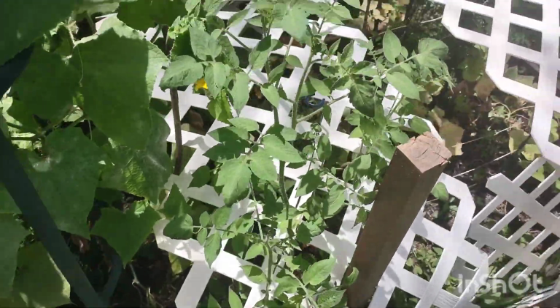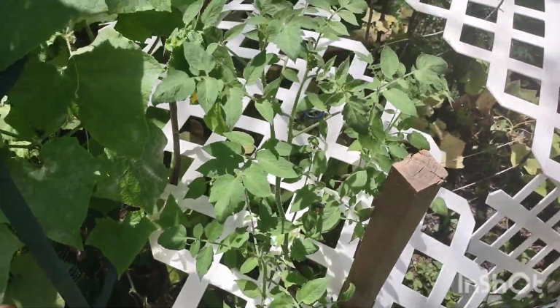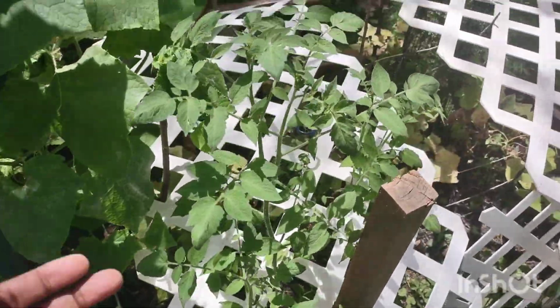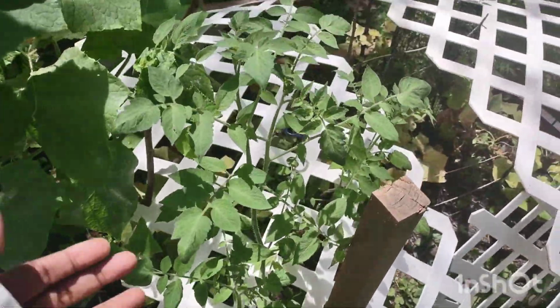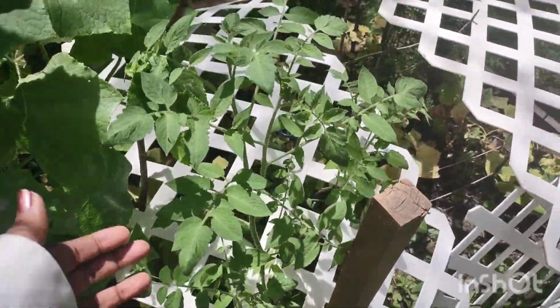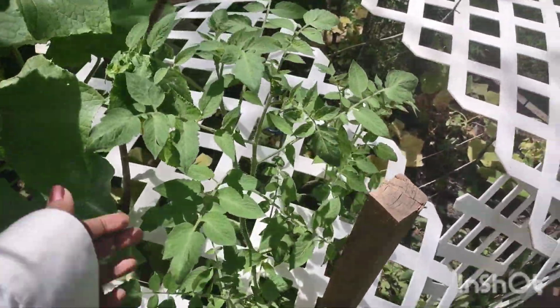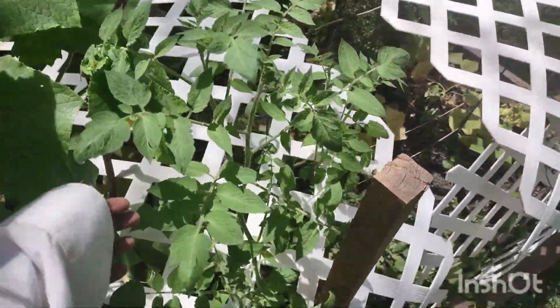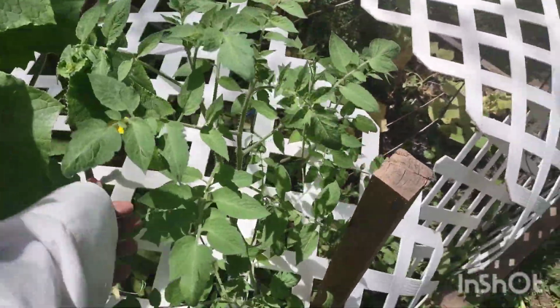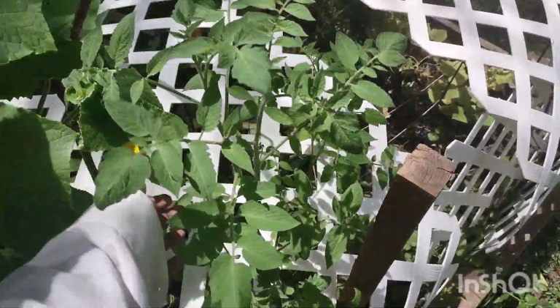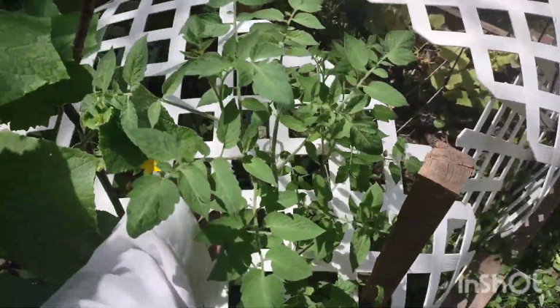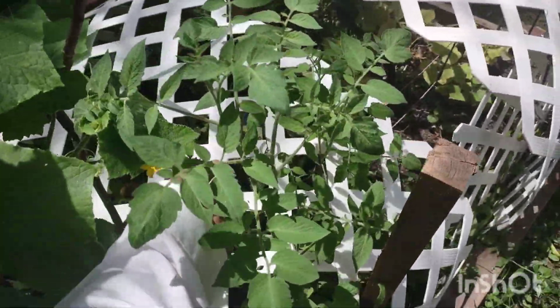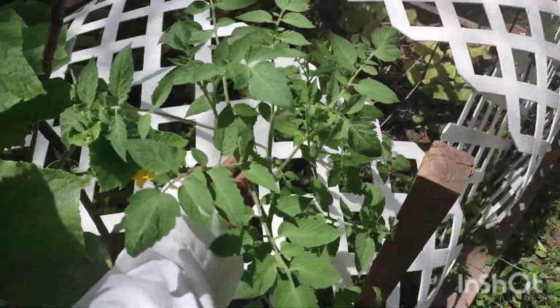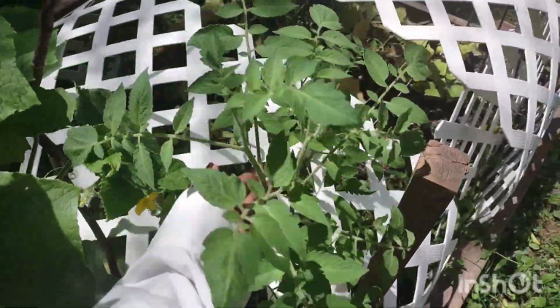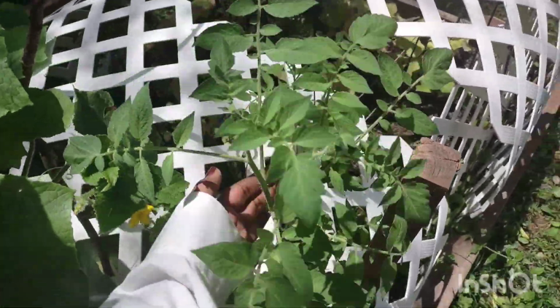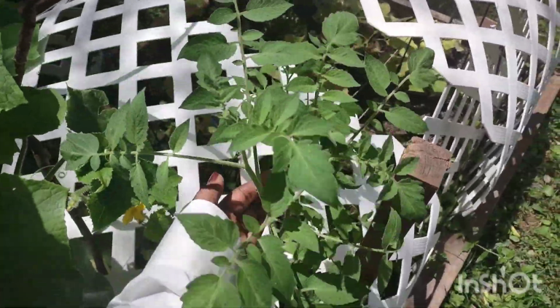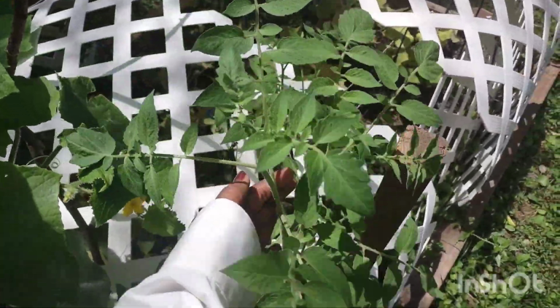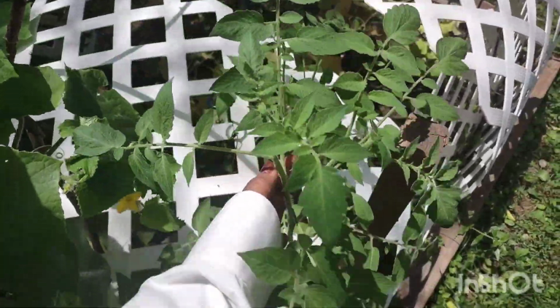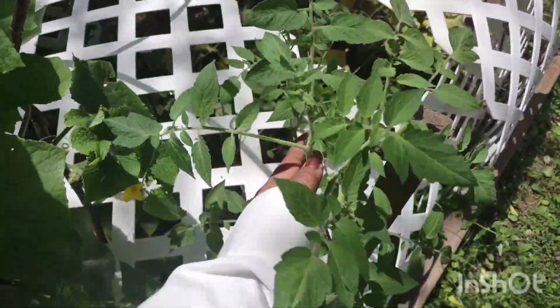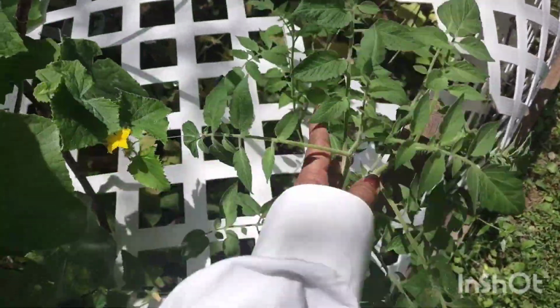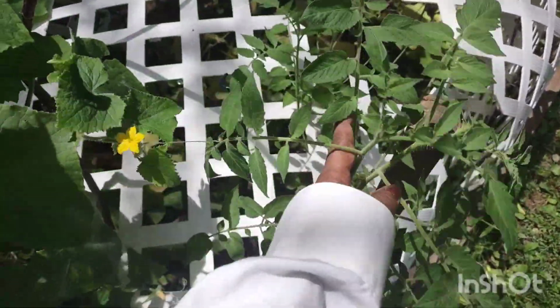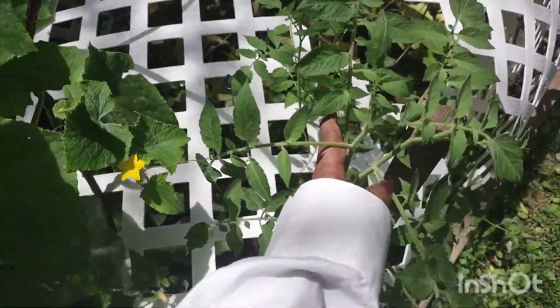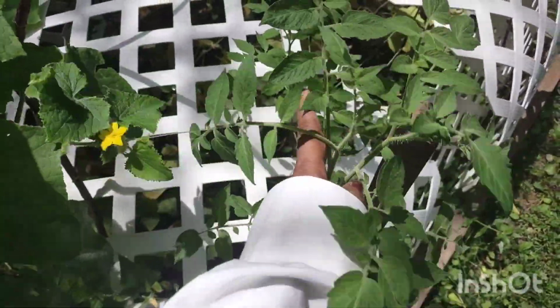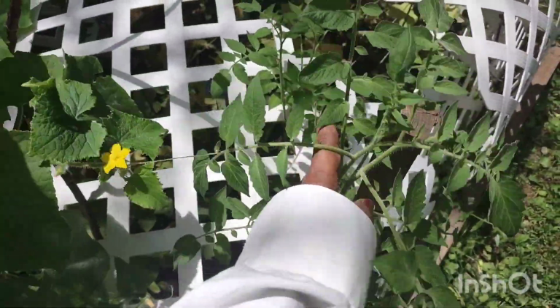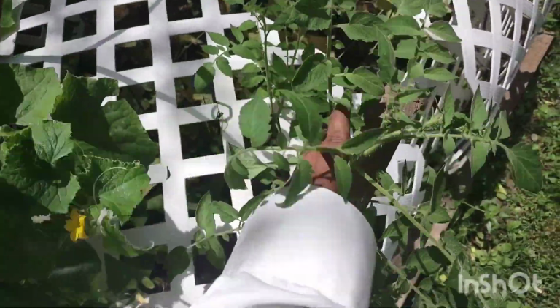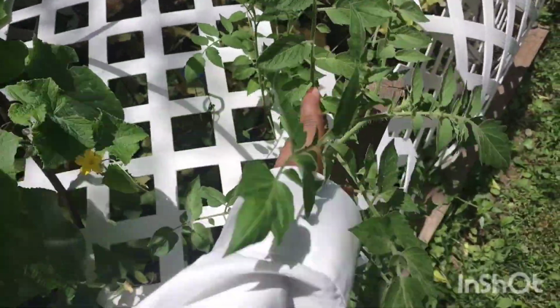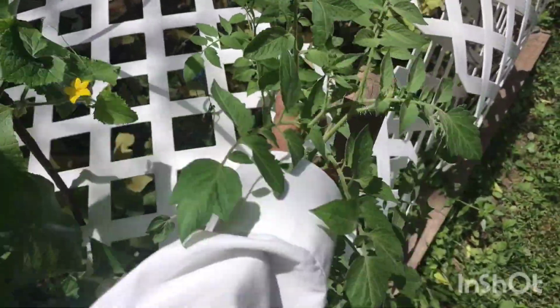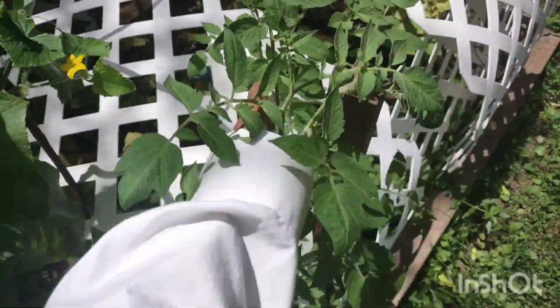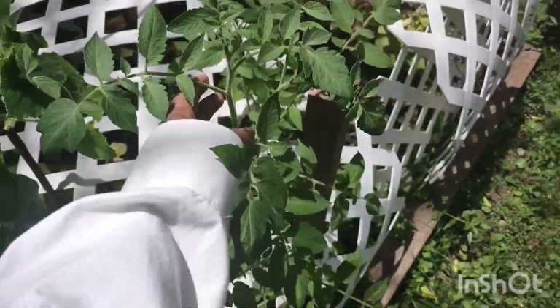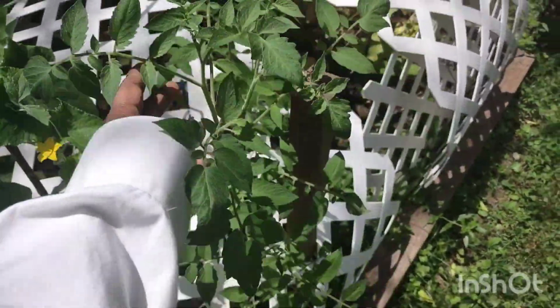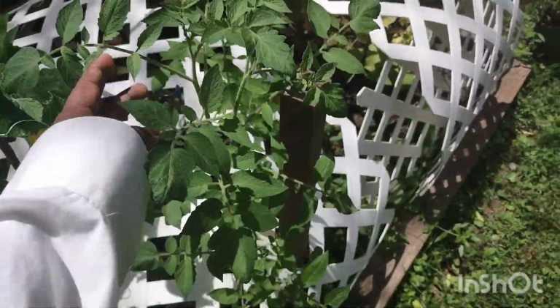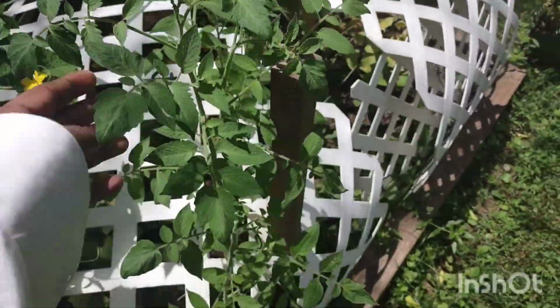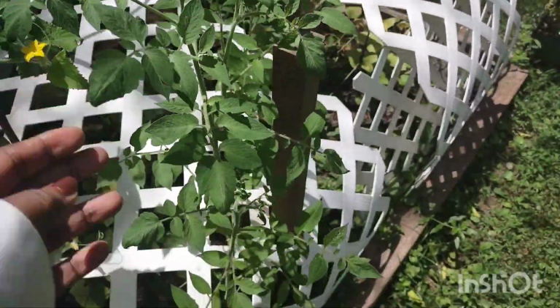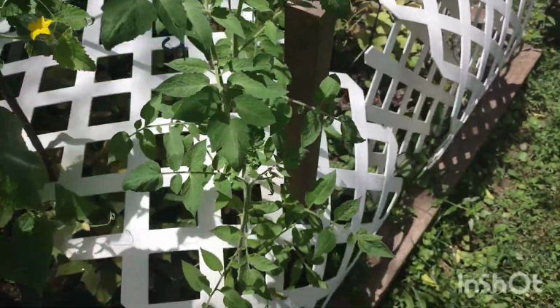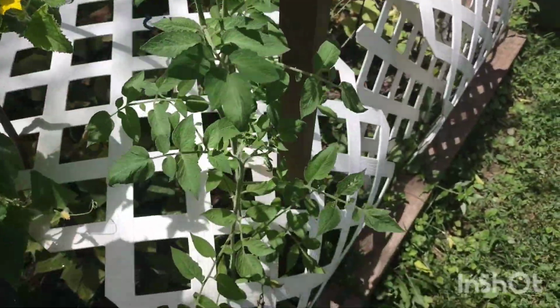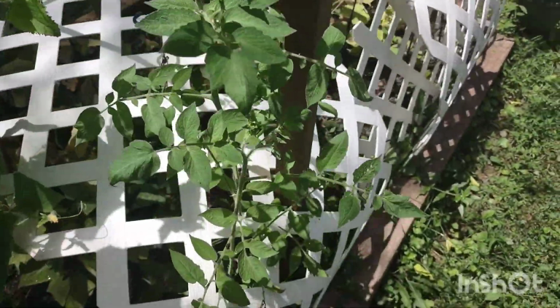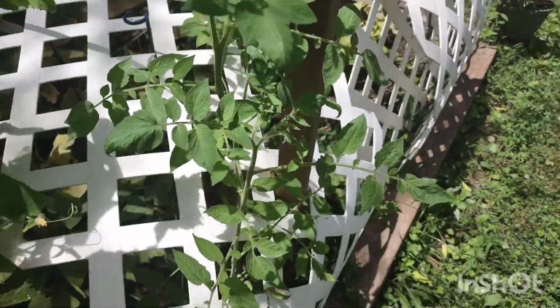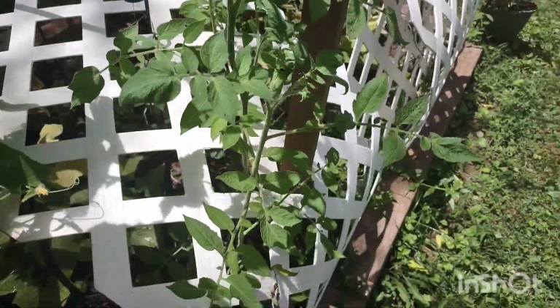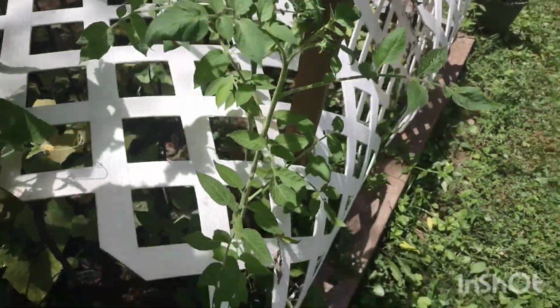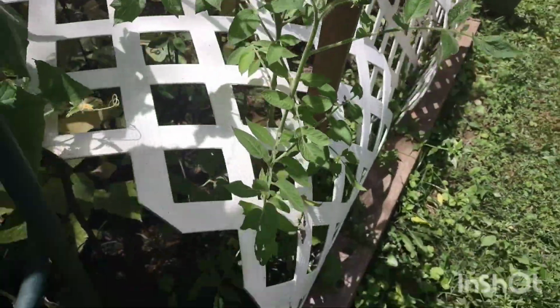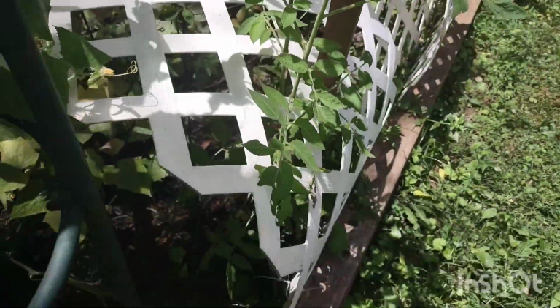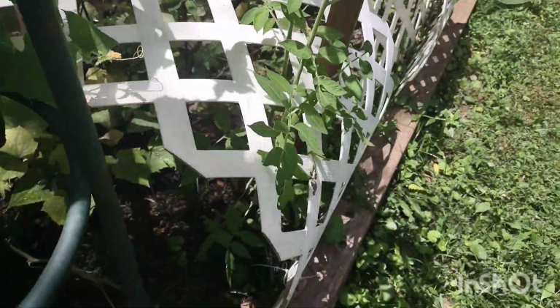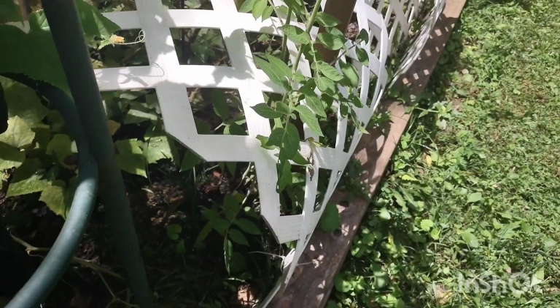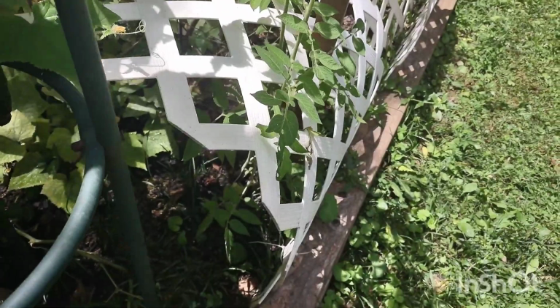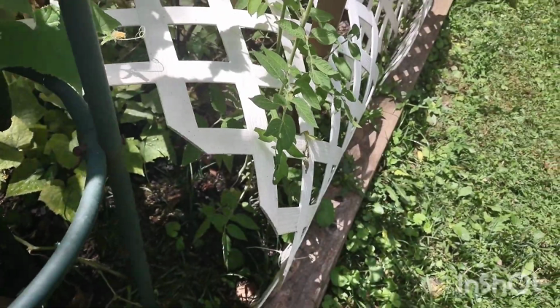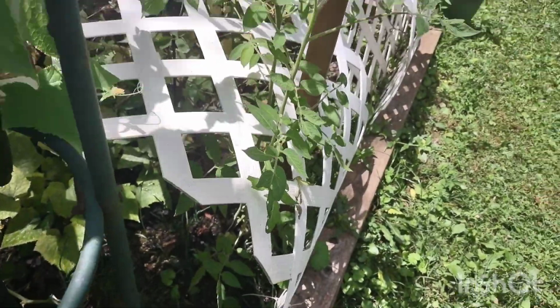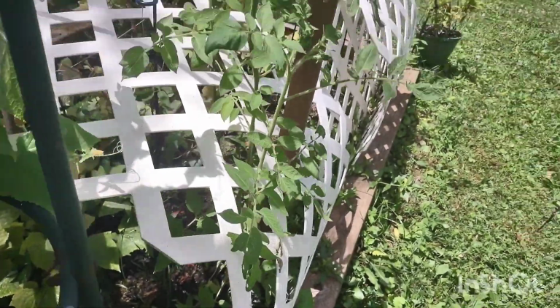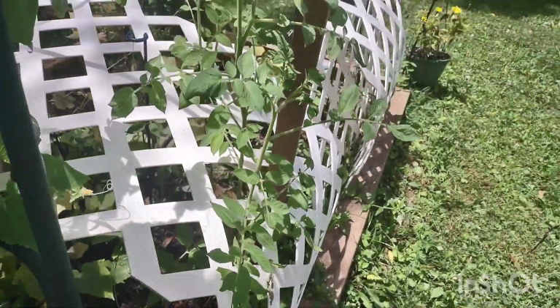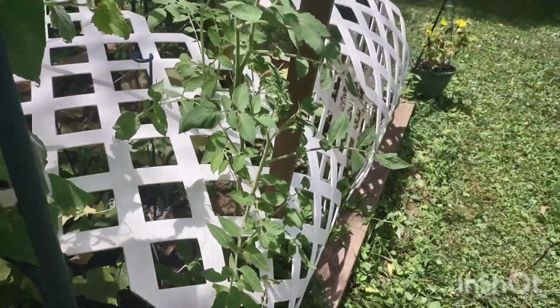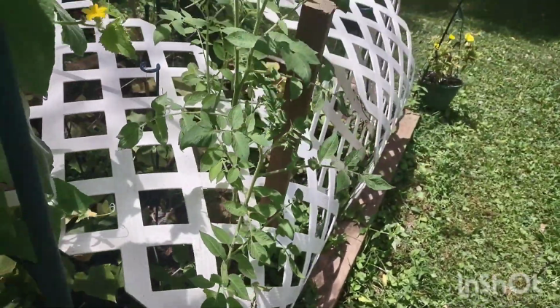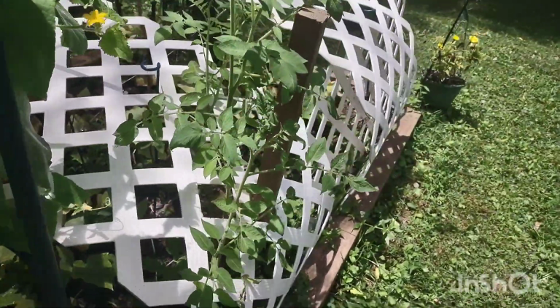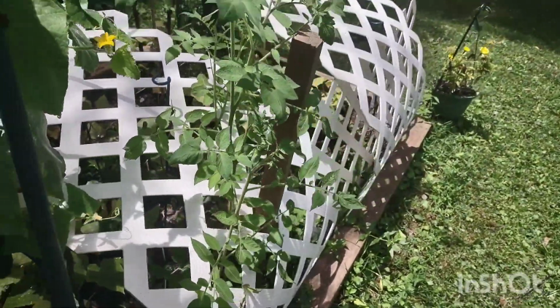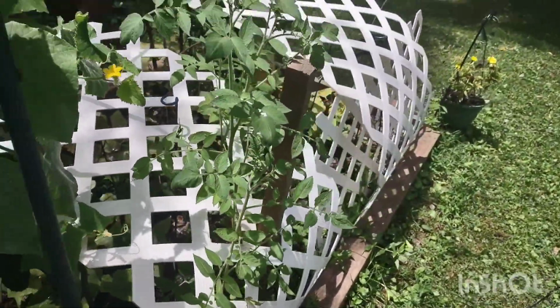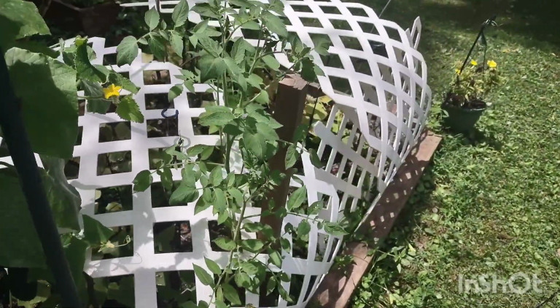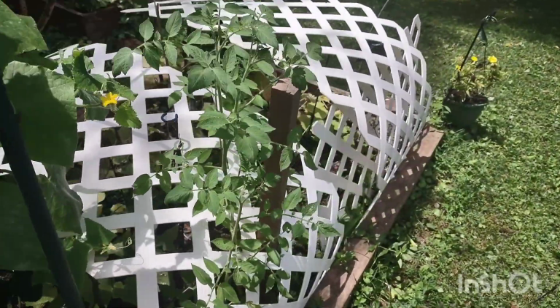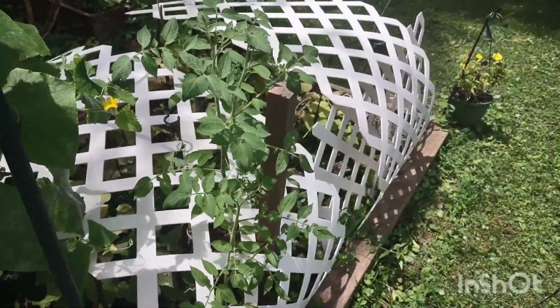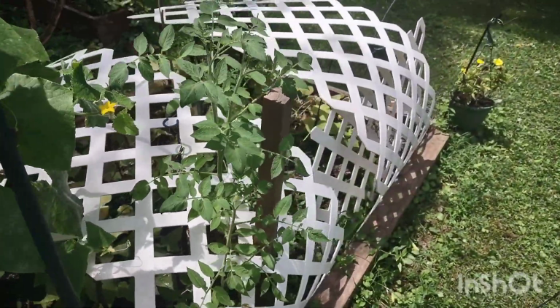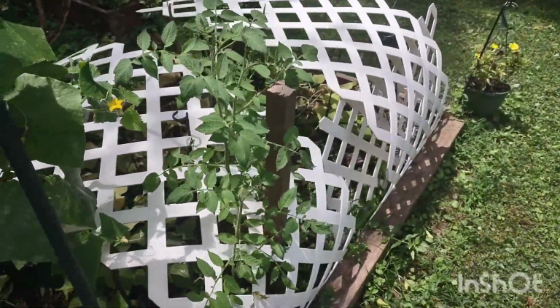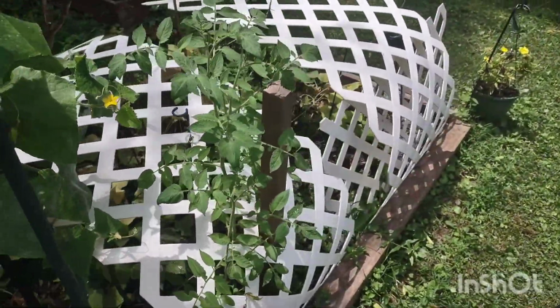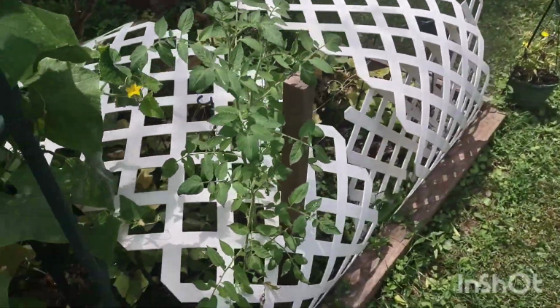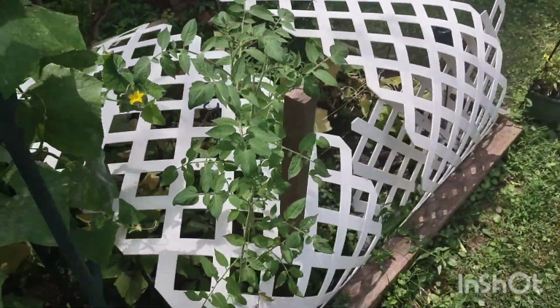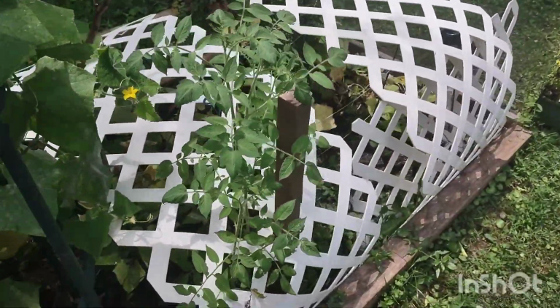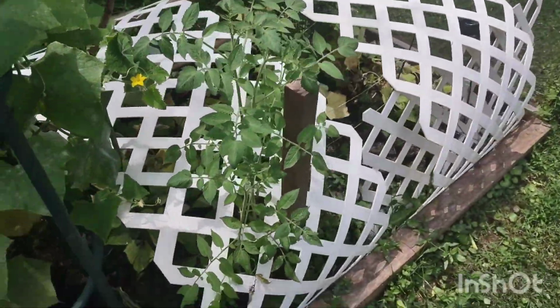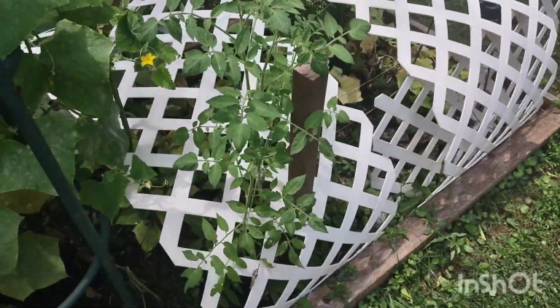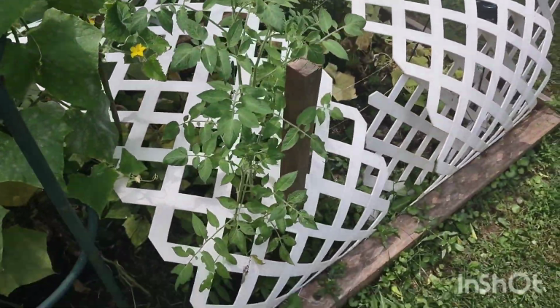This tomato plant is growing big too — it's really gotten tall. Okay, I'm out of breath.